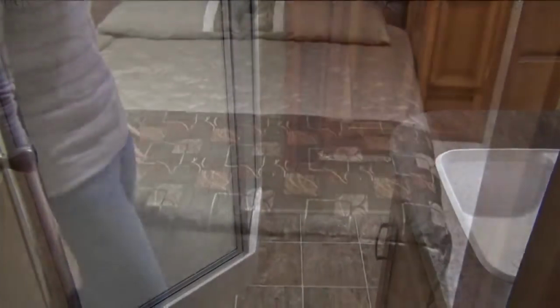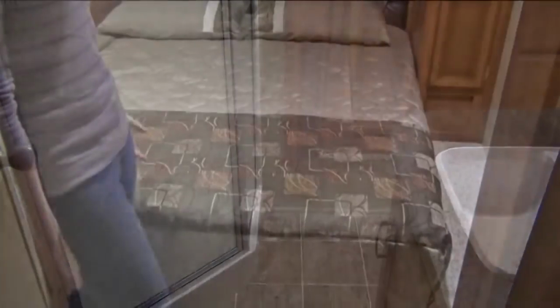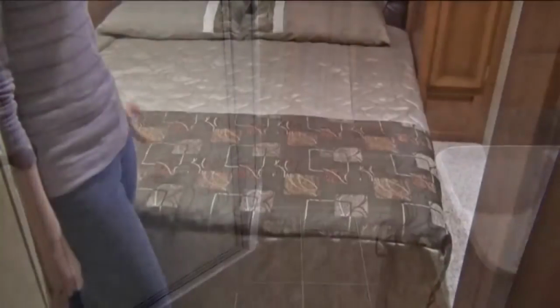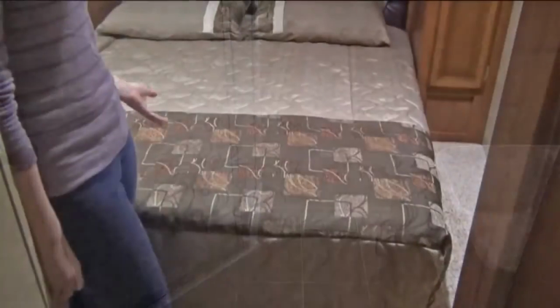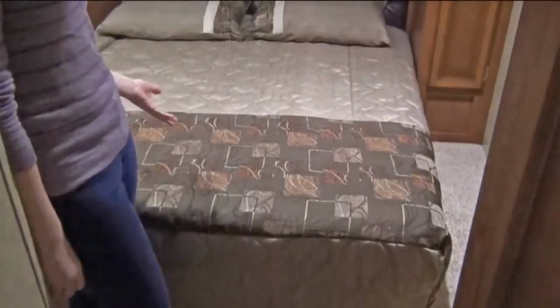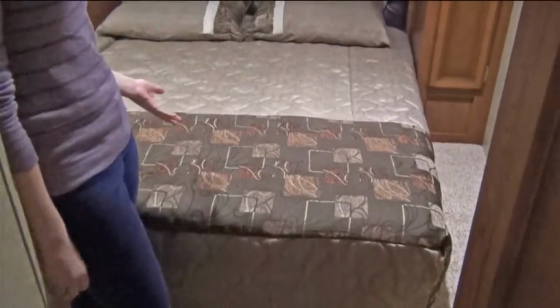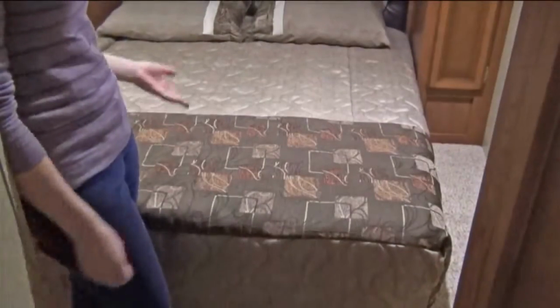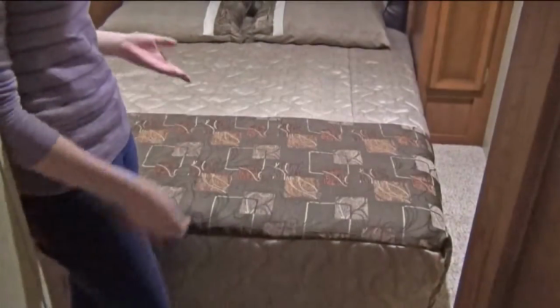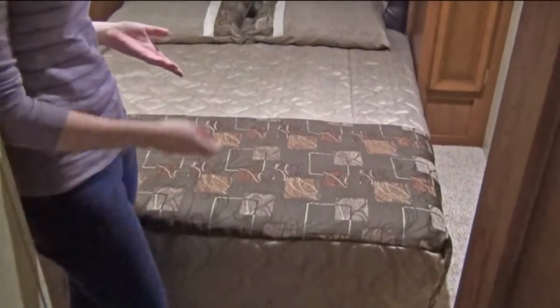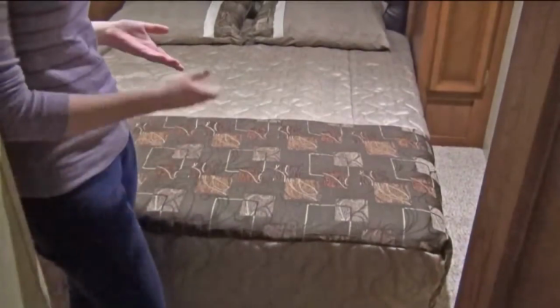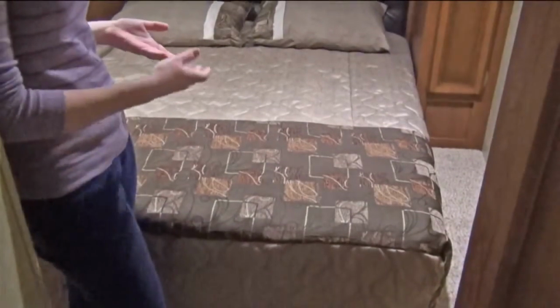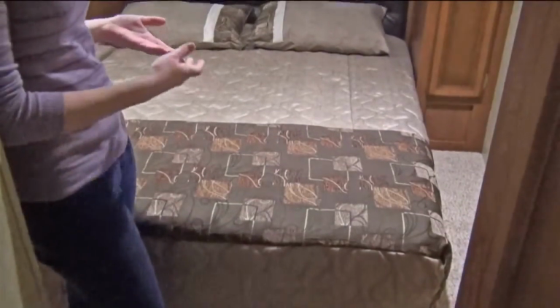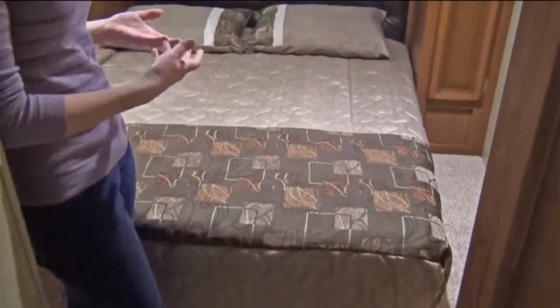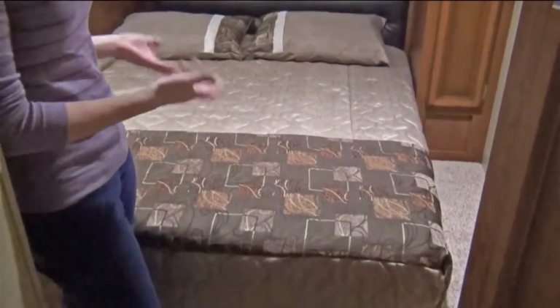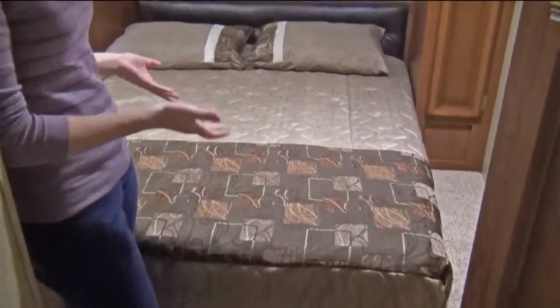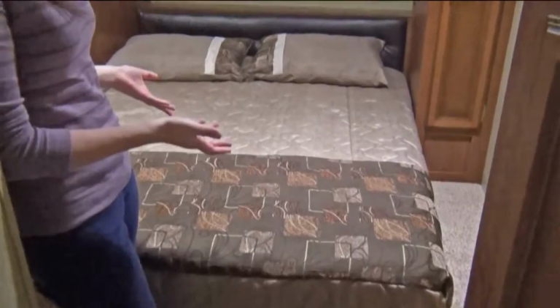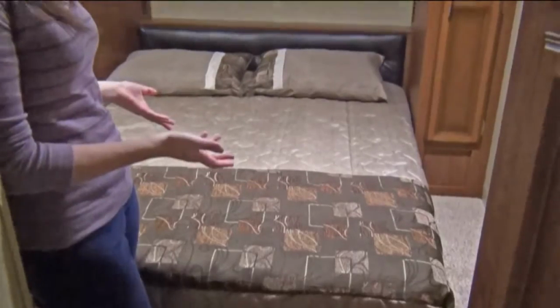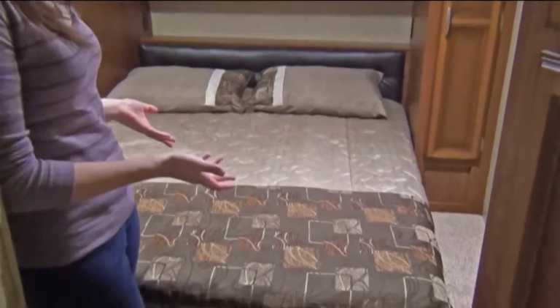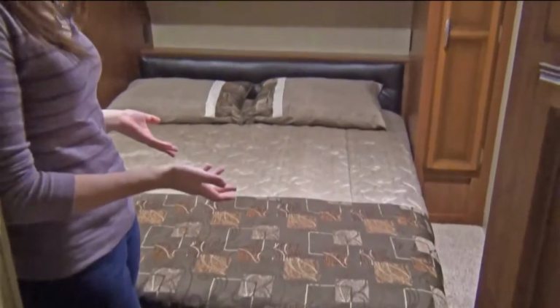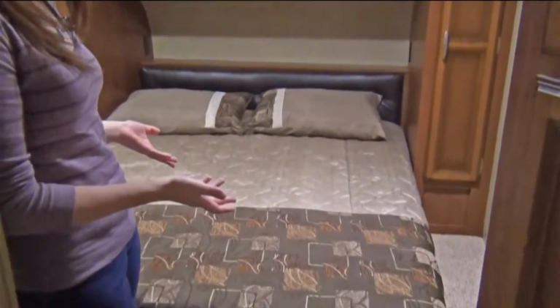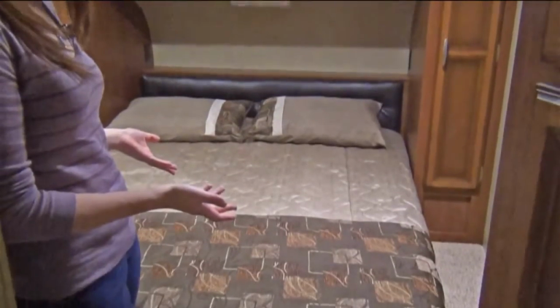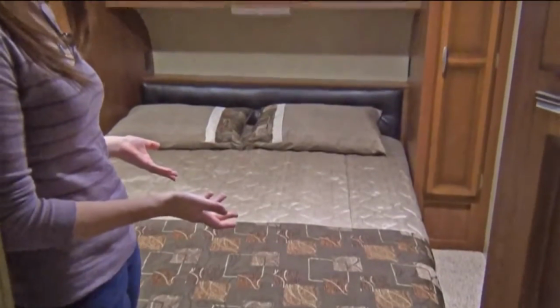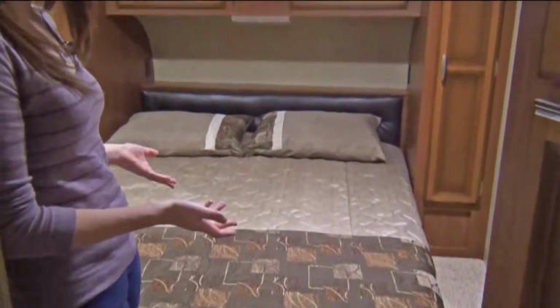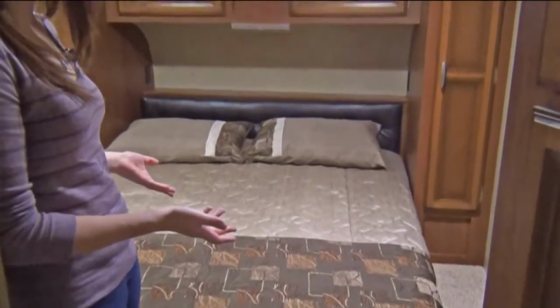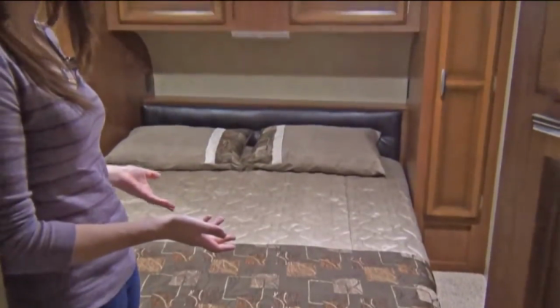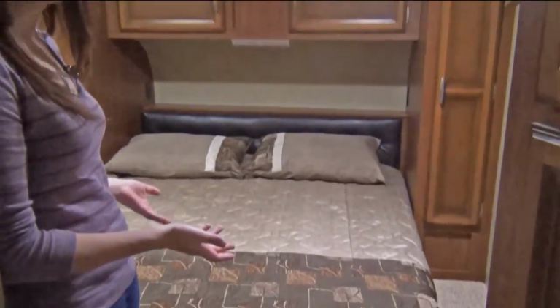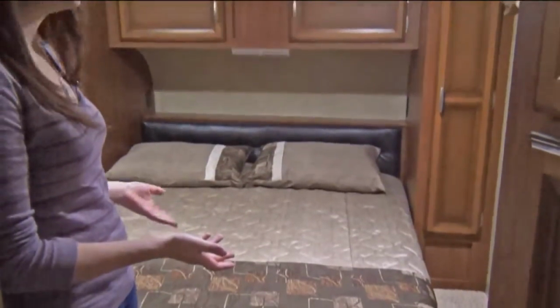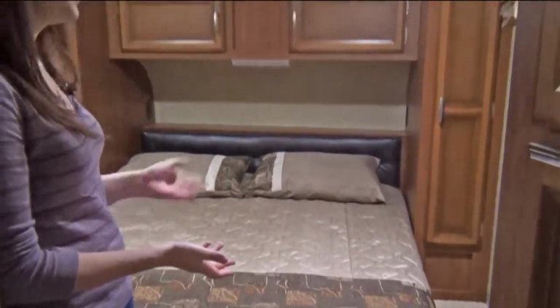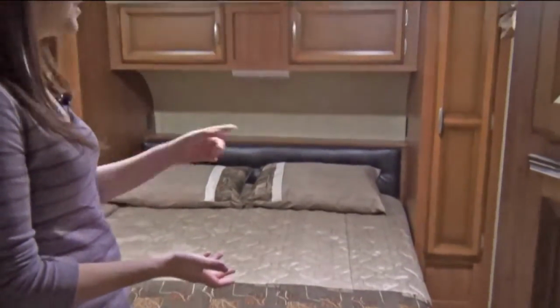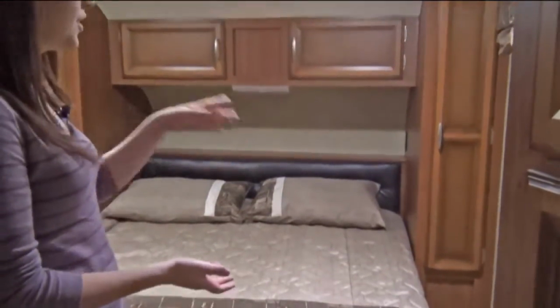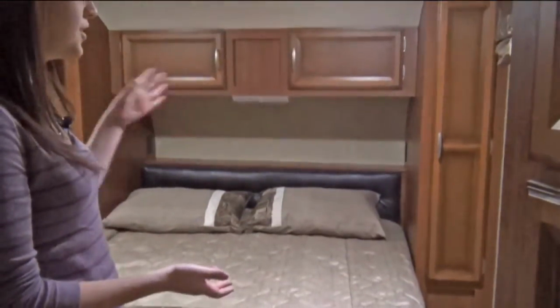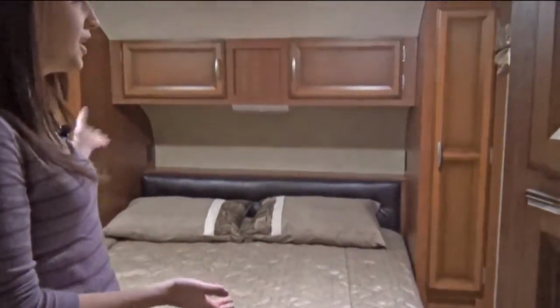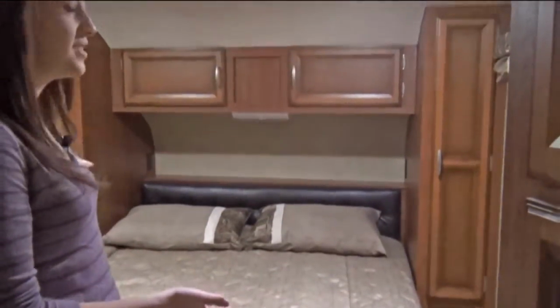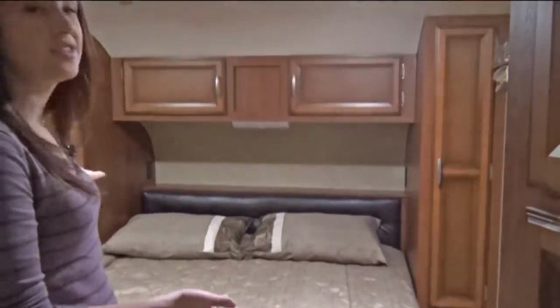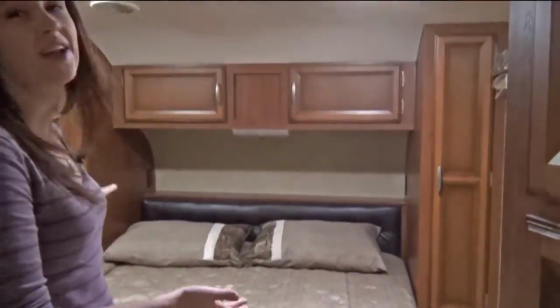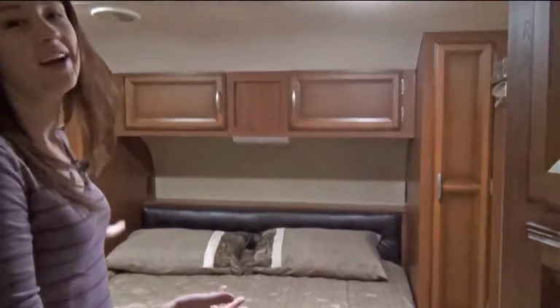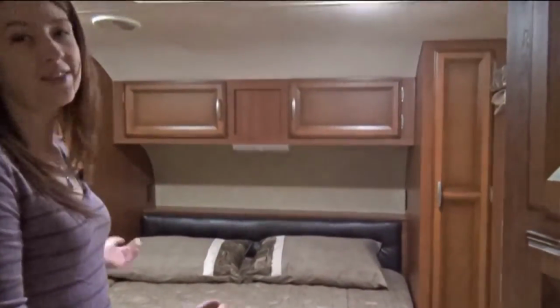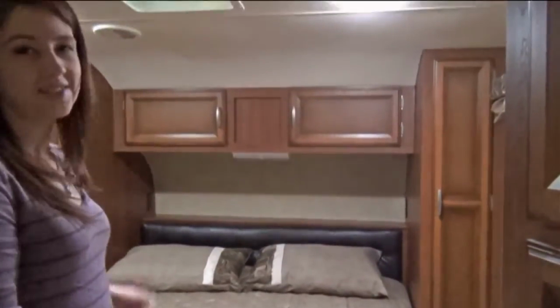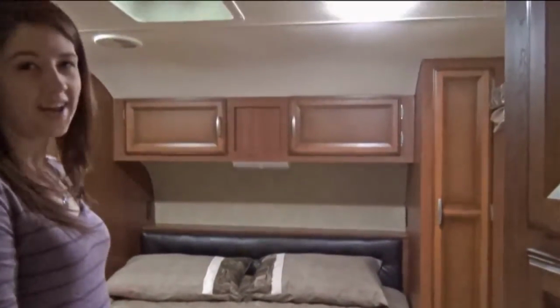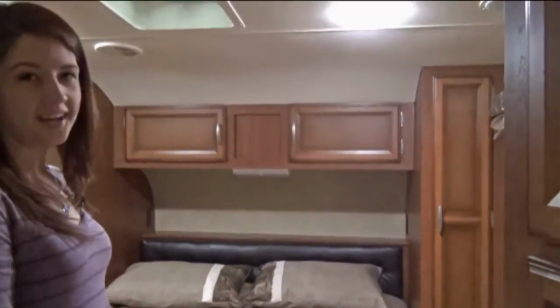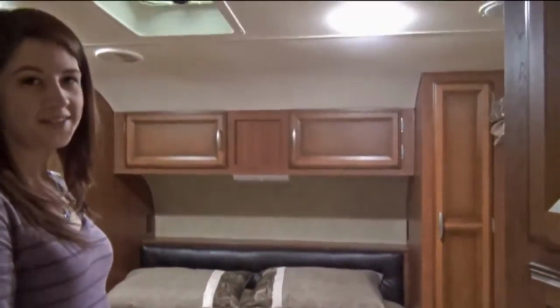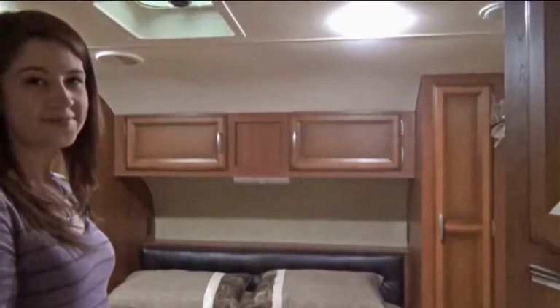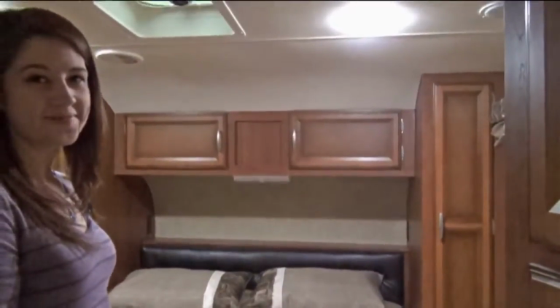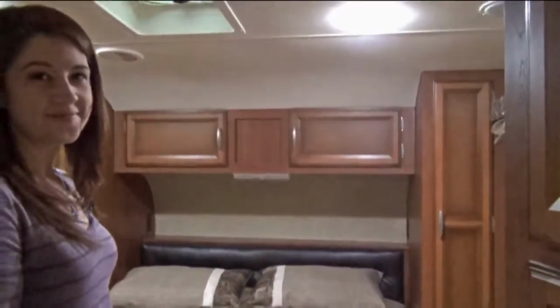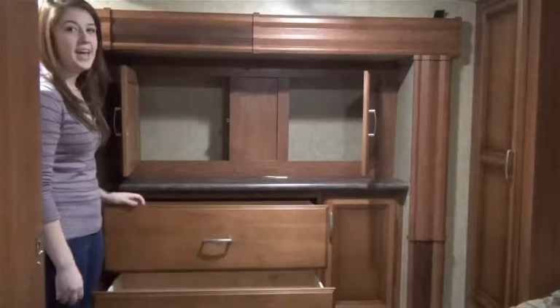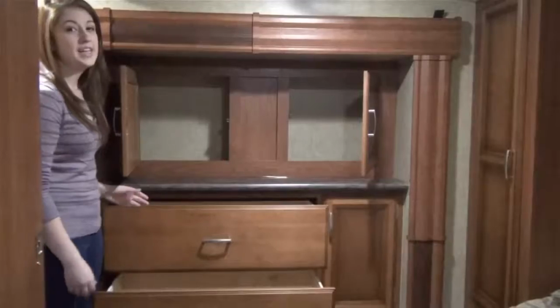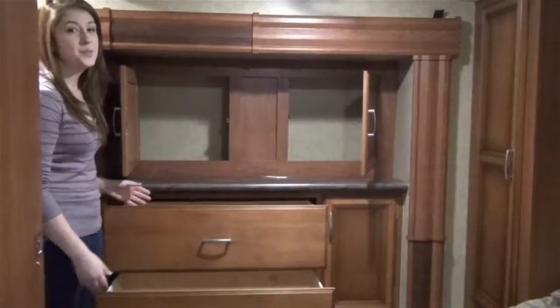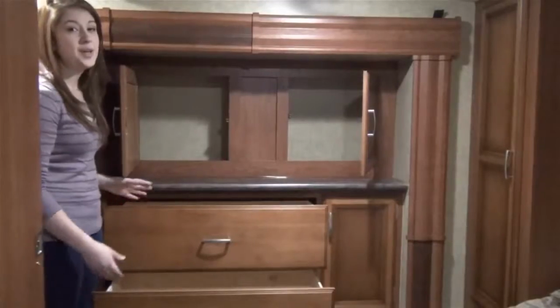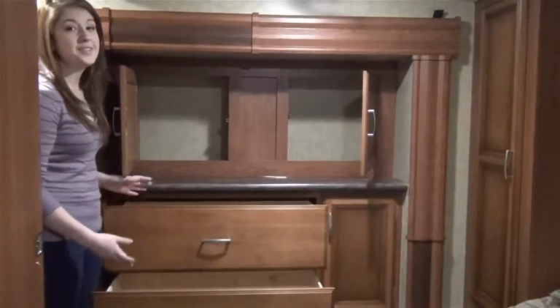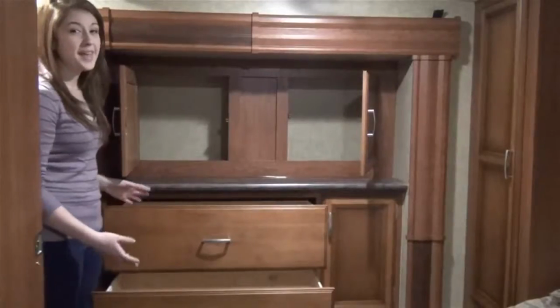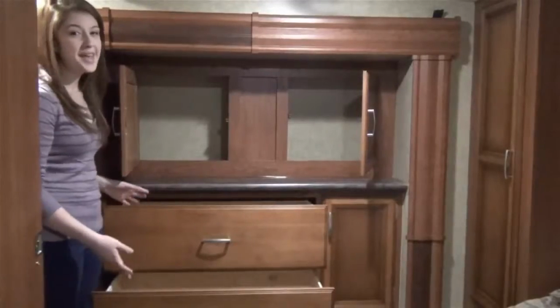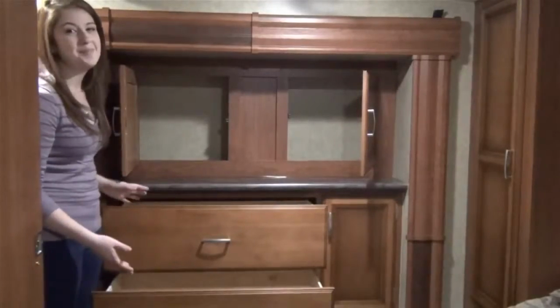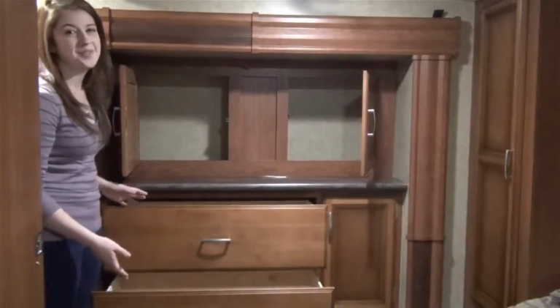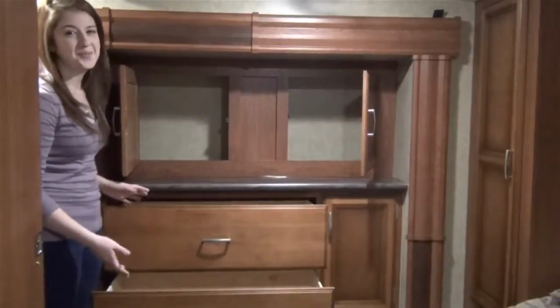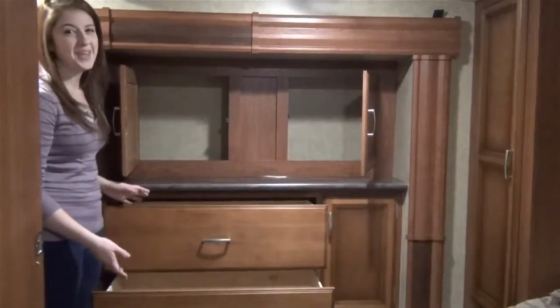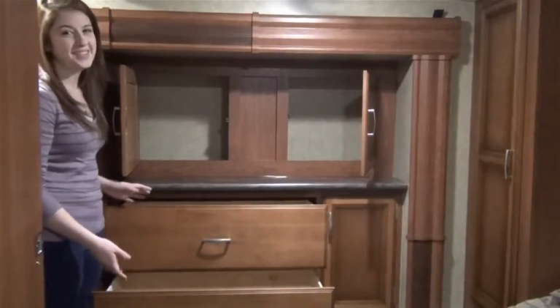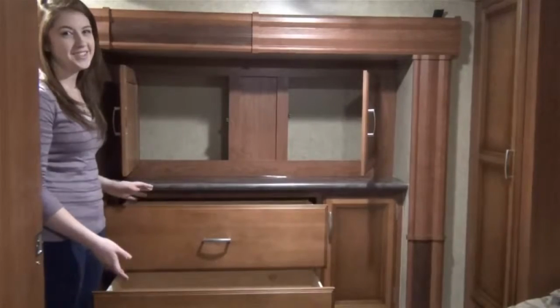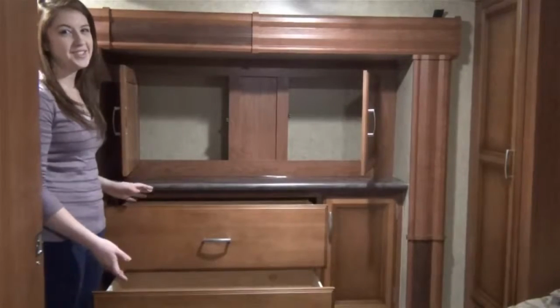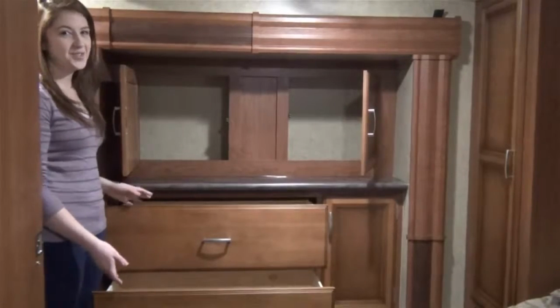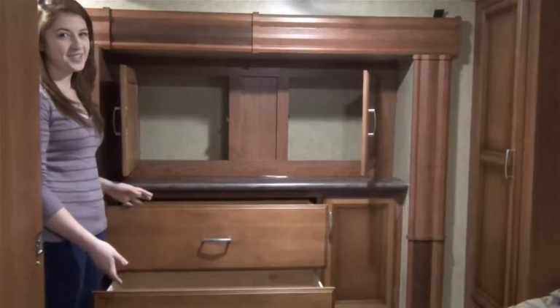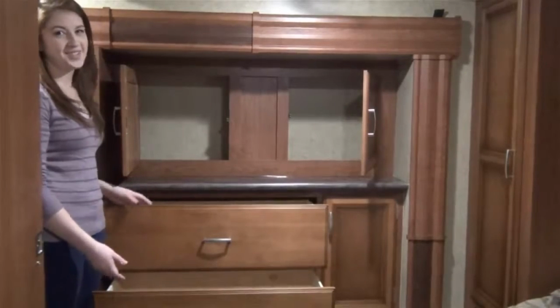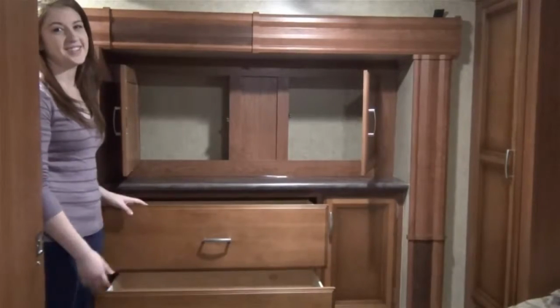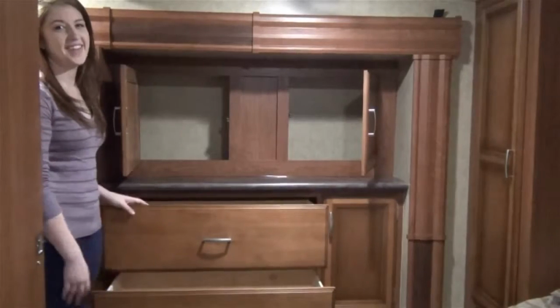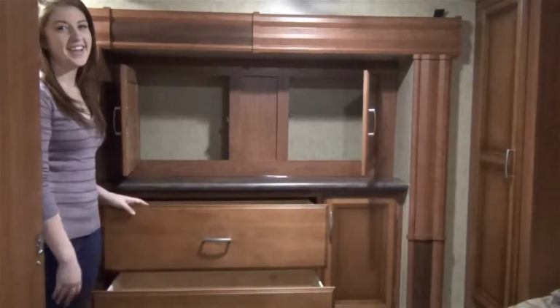Inside the bedroom, you will find a walk-around Queen Island bed with his and her closets on either side, as well as ample space in the dresser slide.